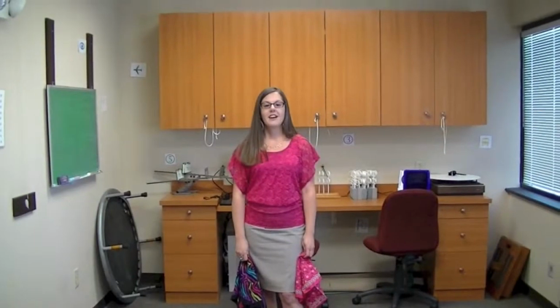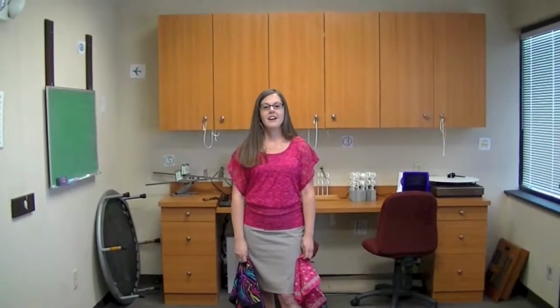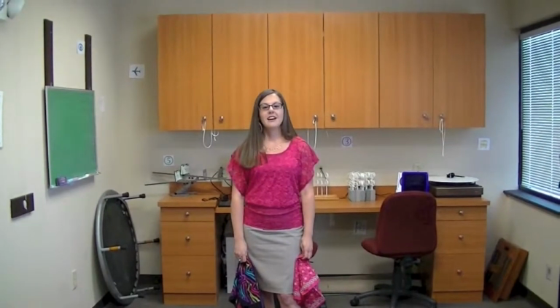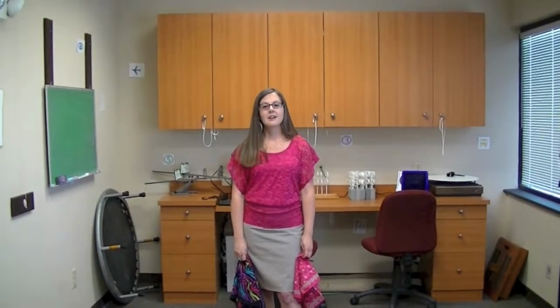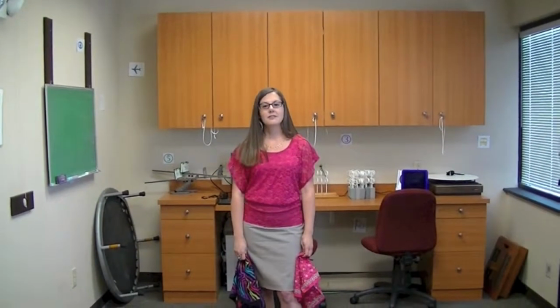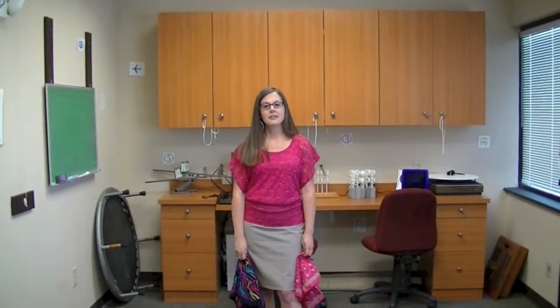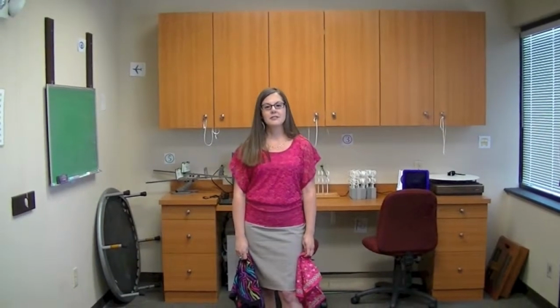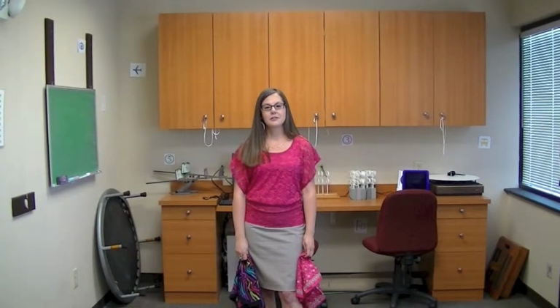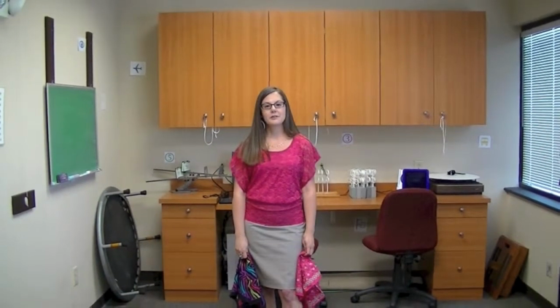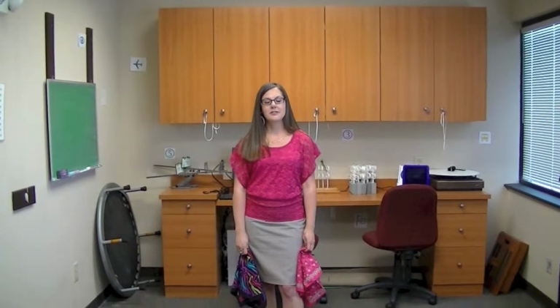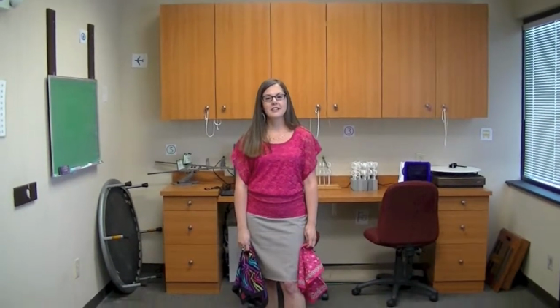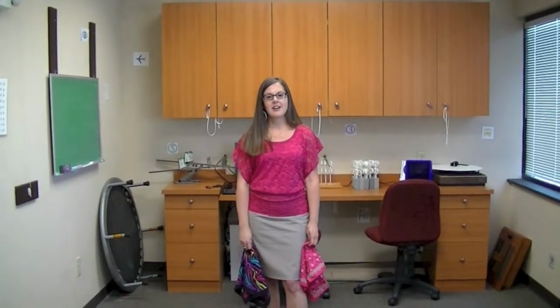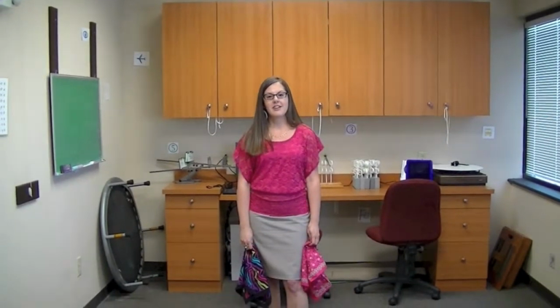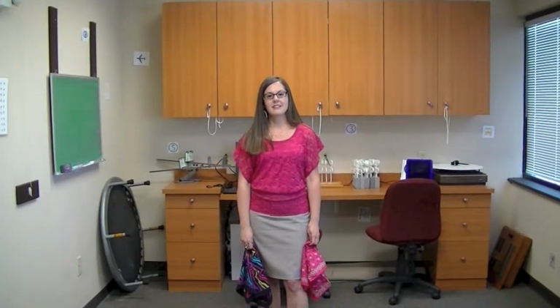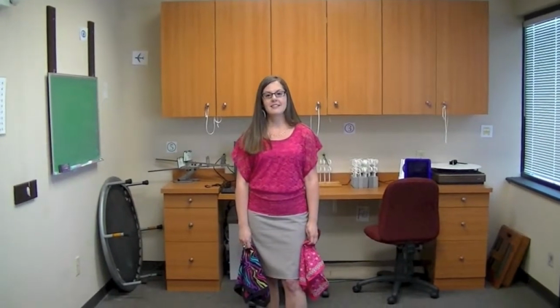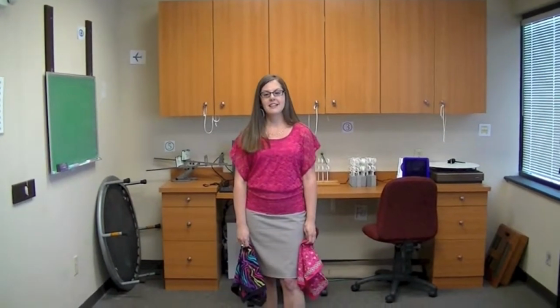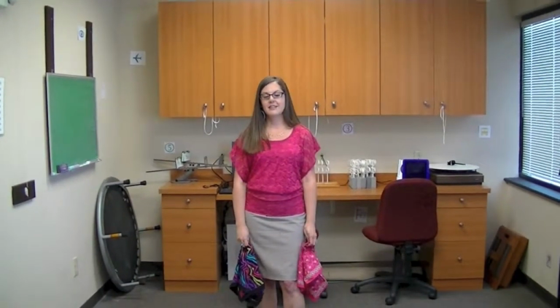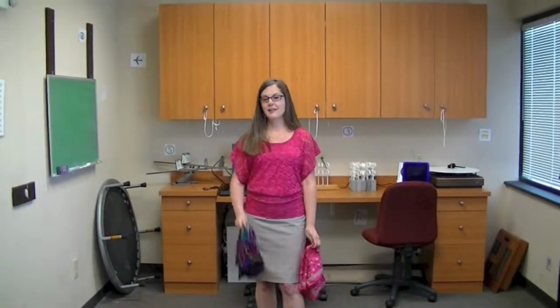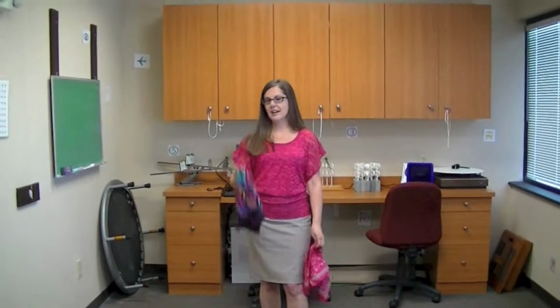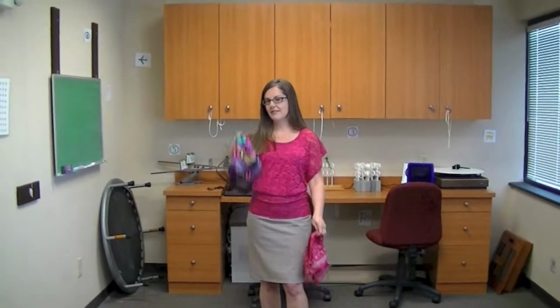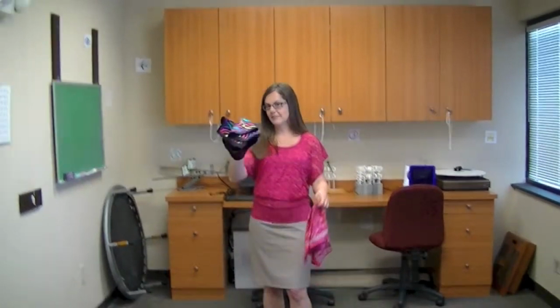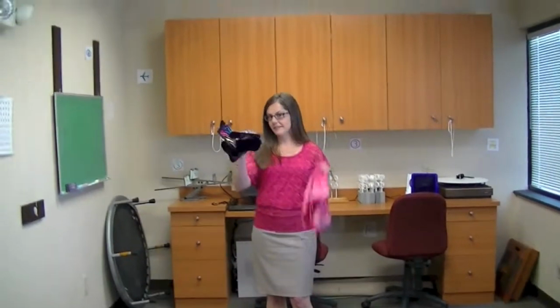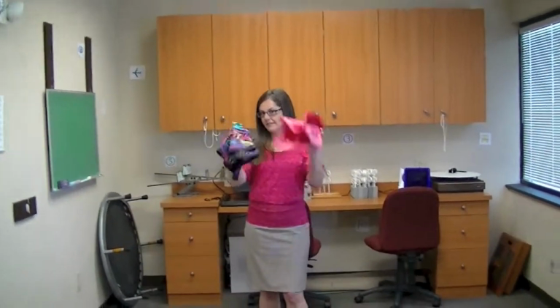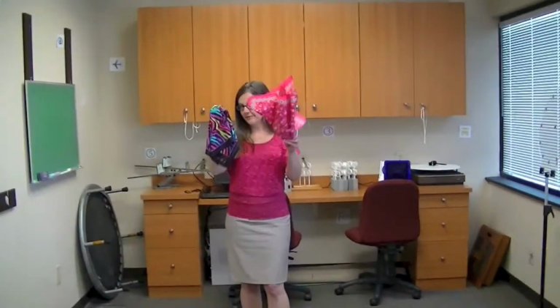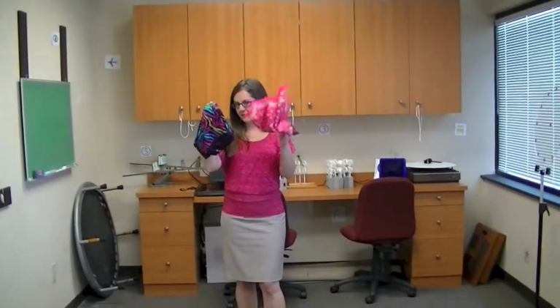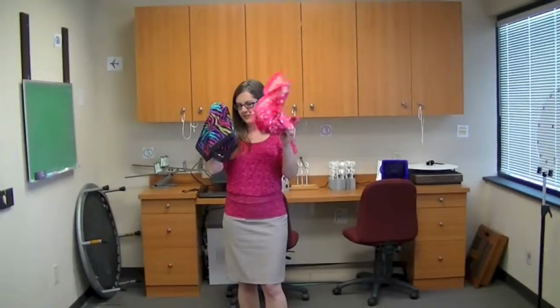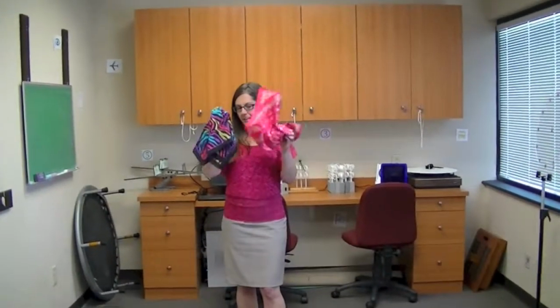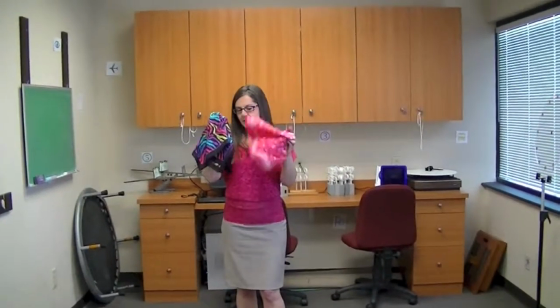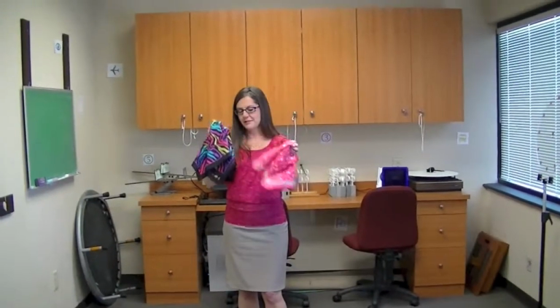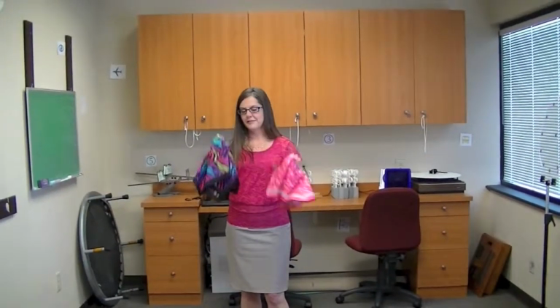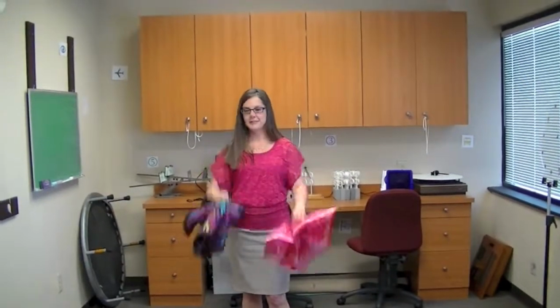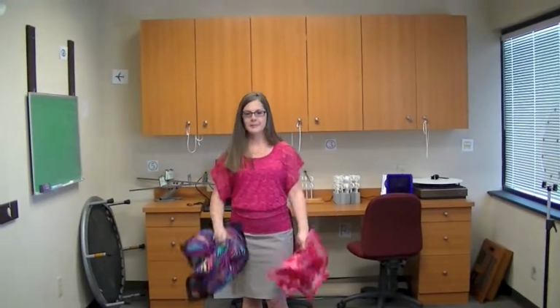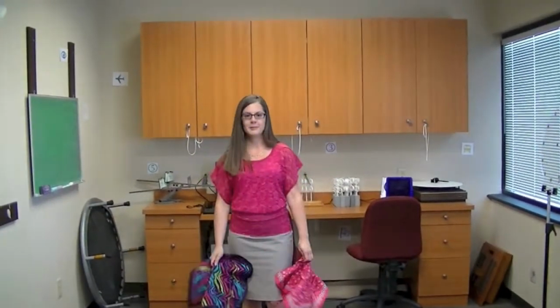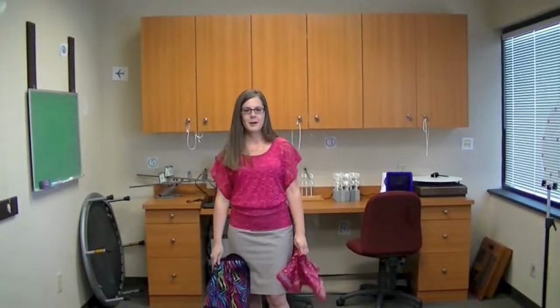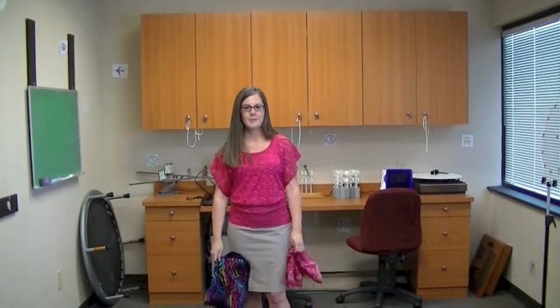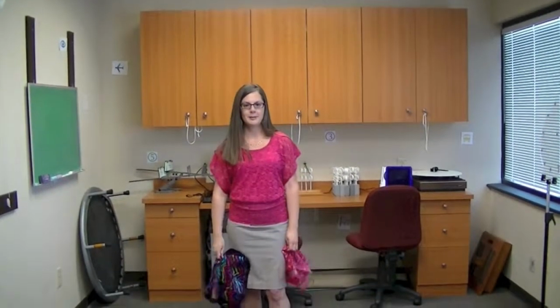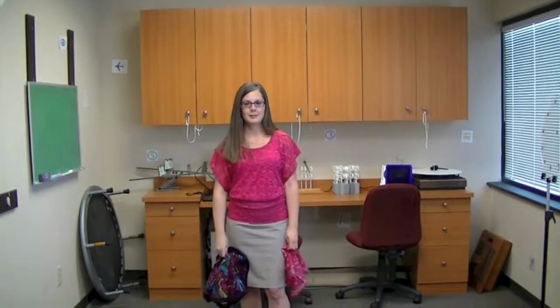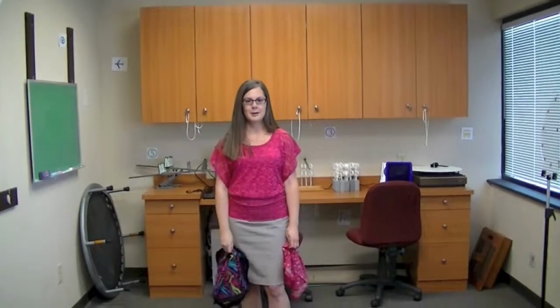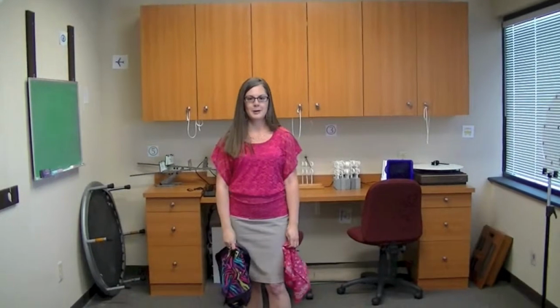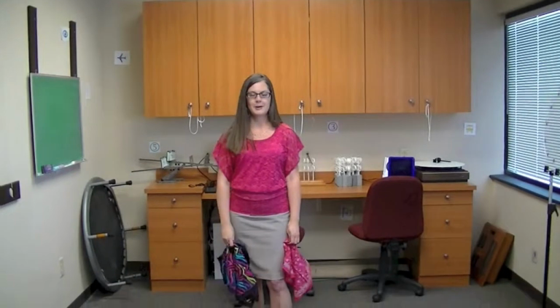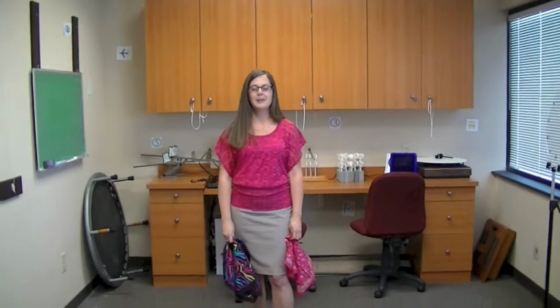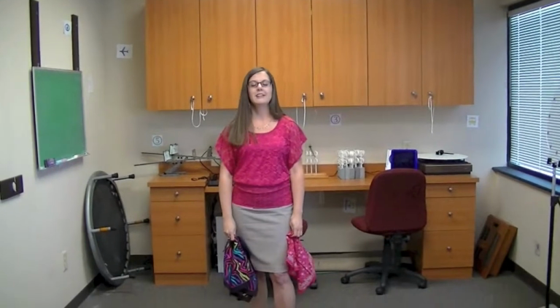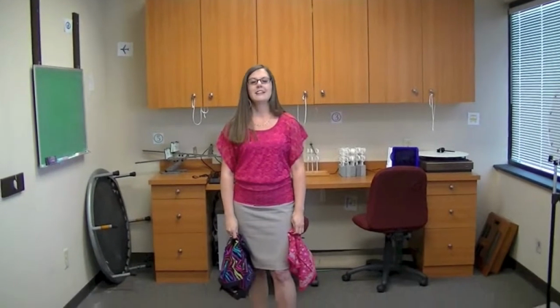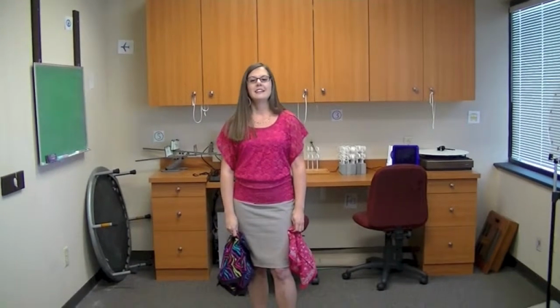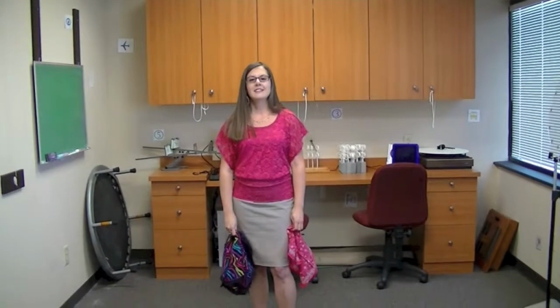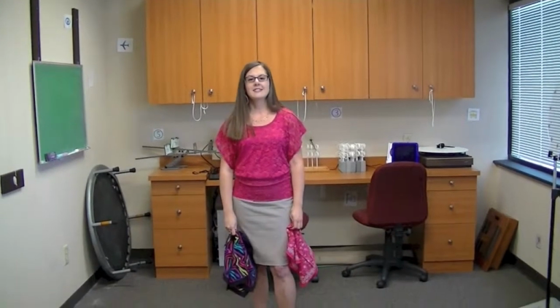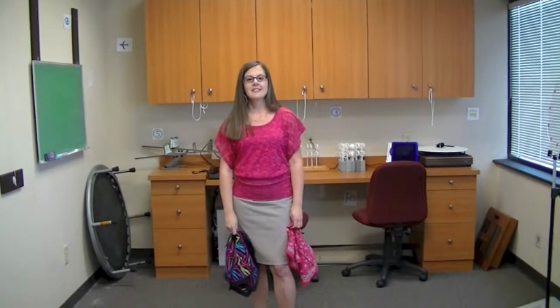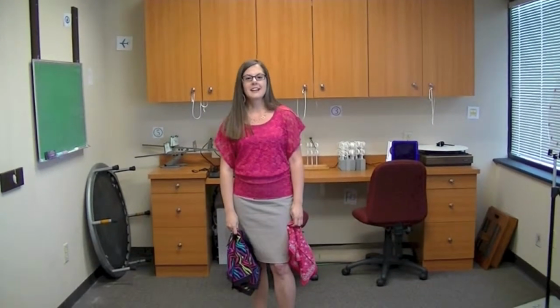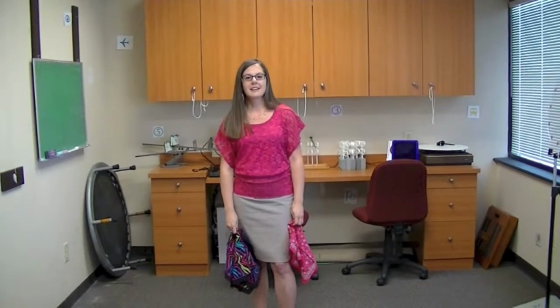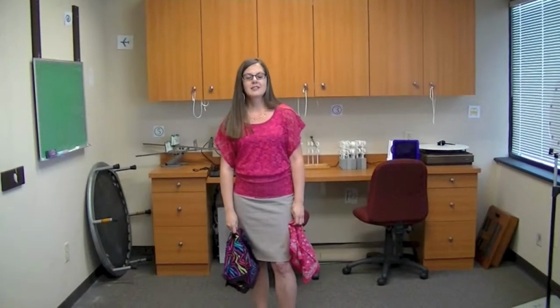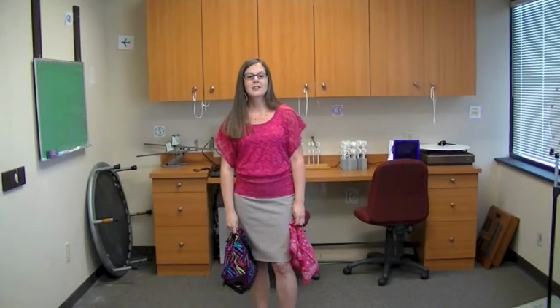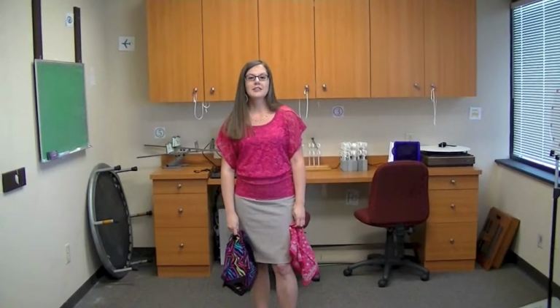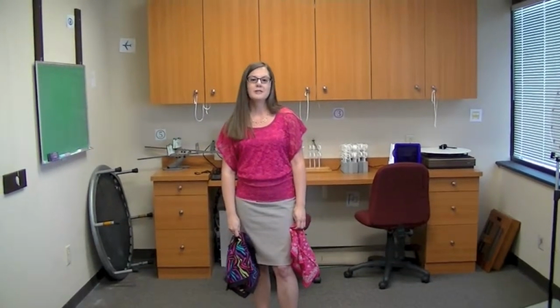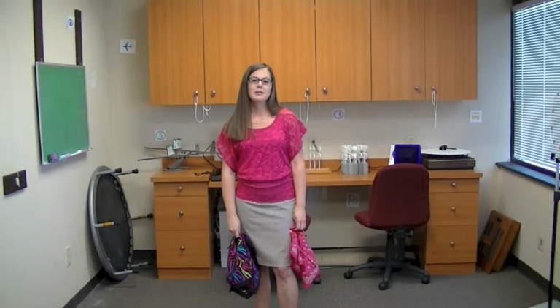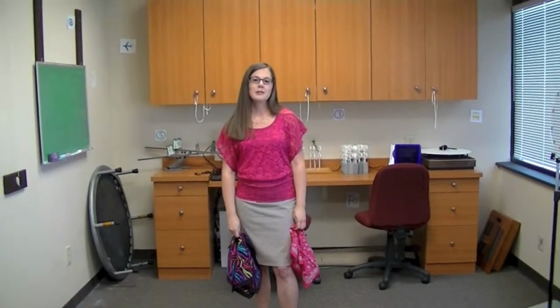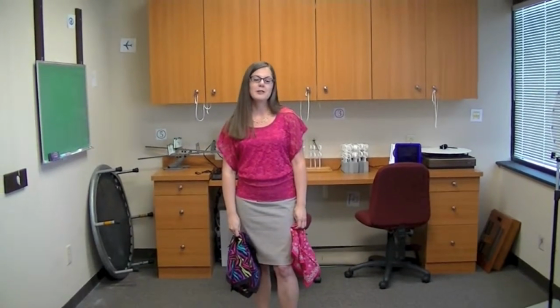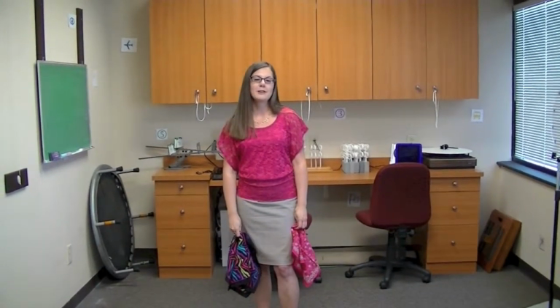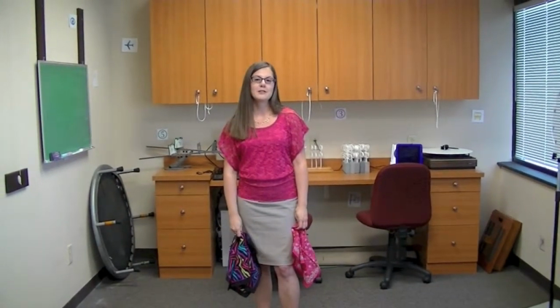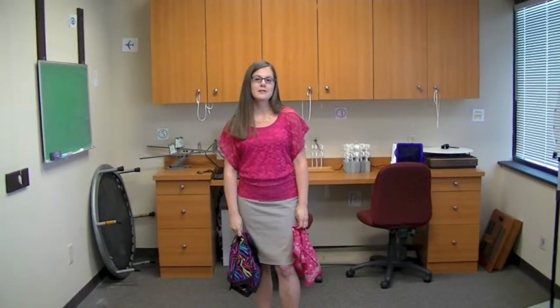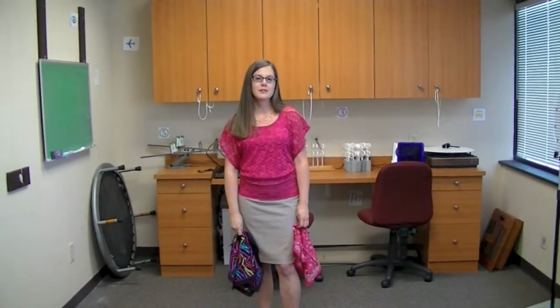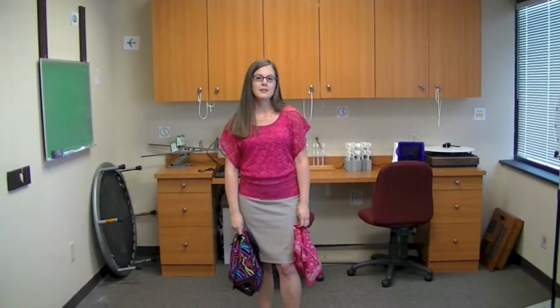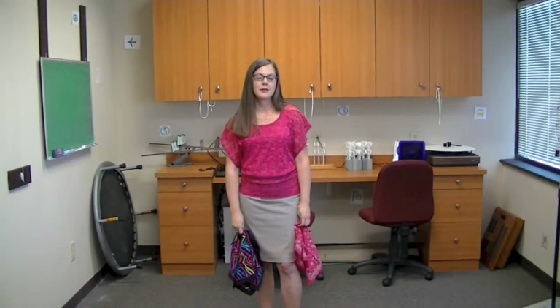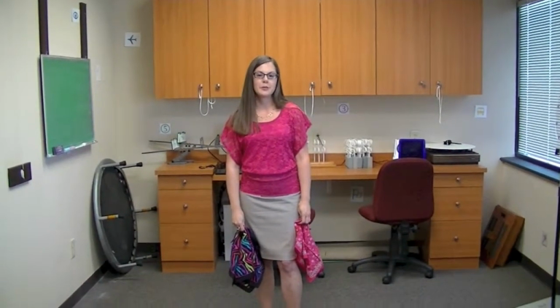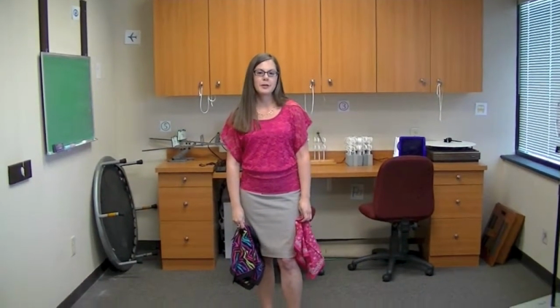Hi, I'm Dr. Julie Steinau, and today we have a fun little topic to talk about. This is an activity that we utilize in vision therapy.